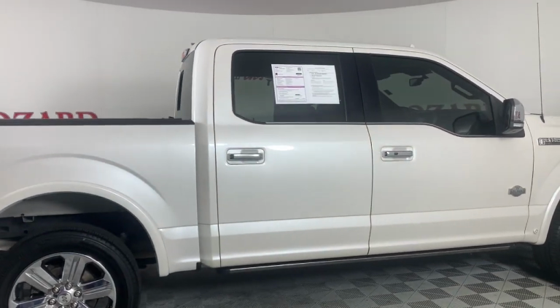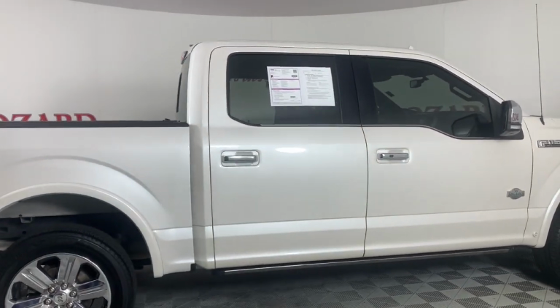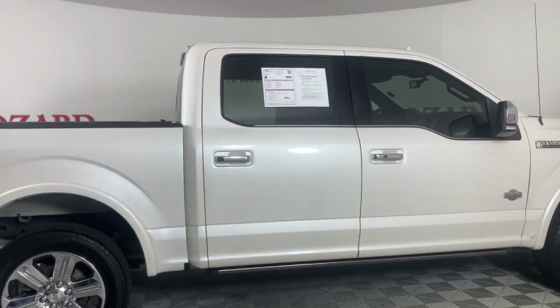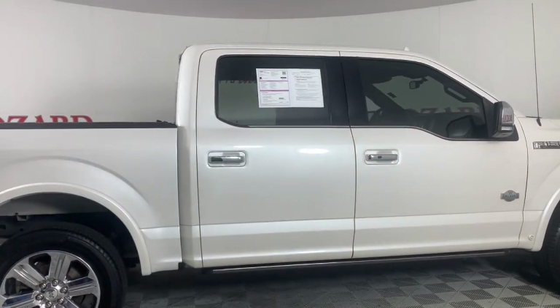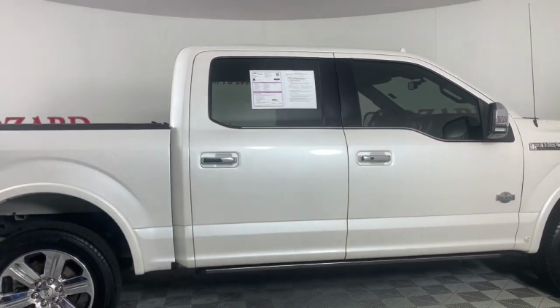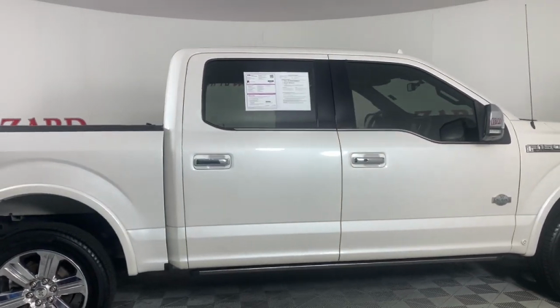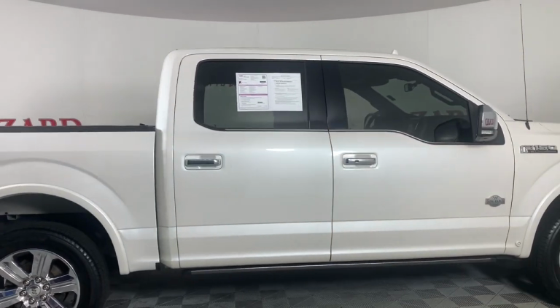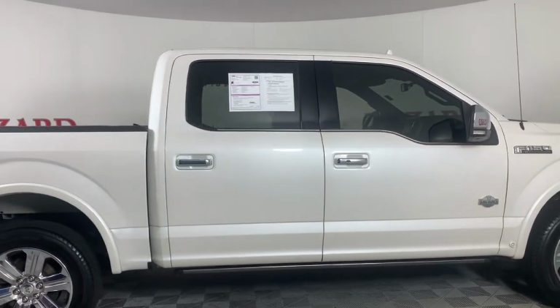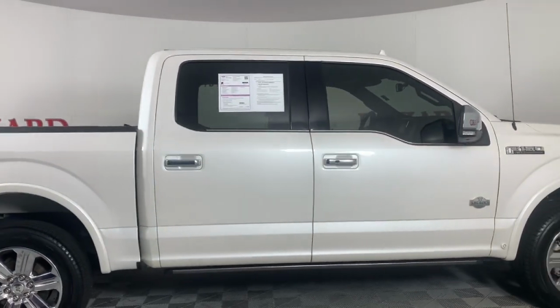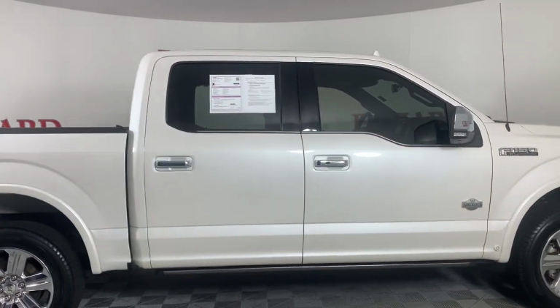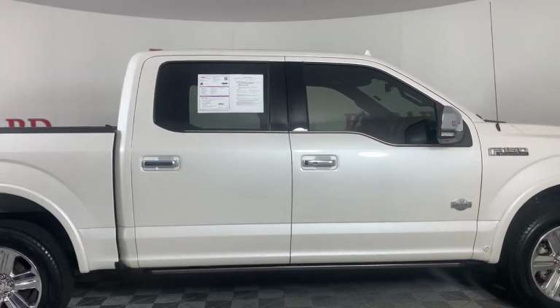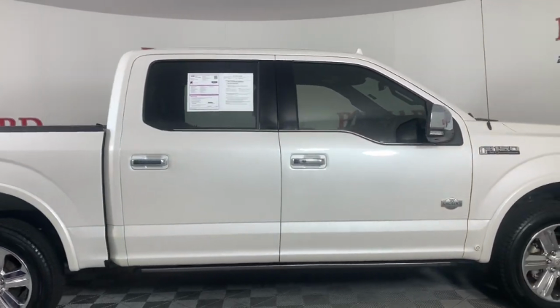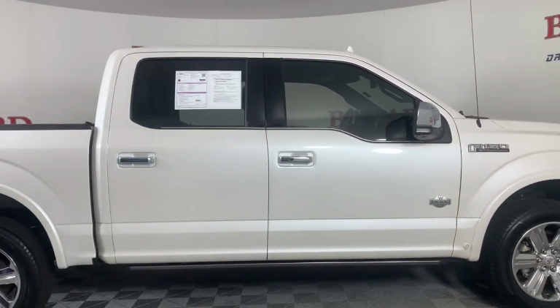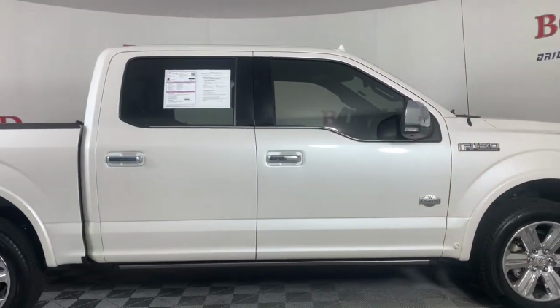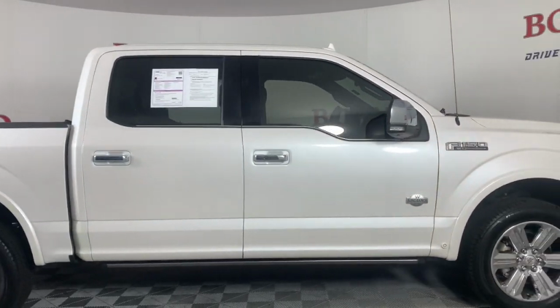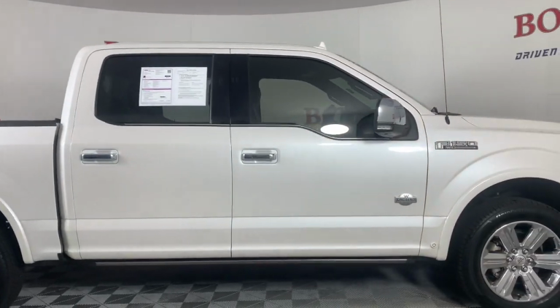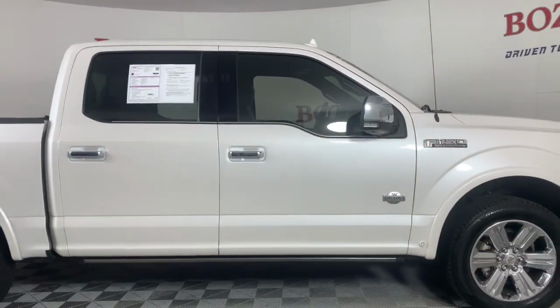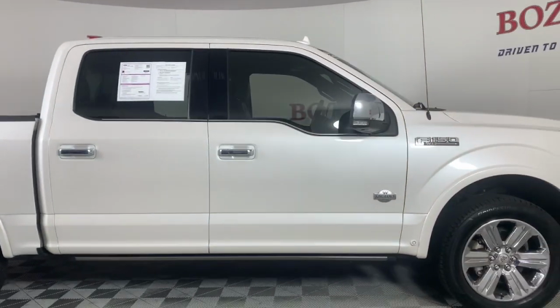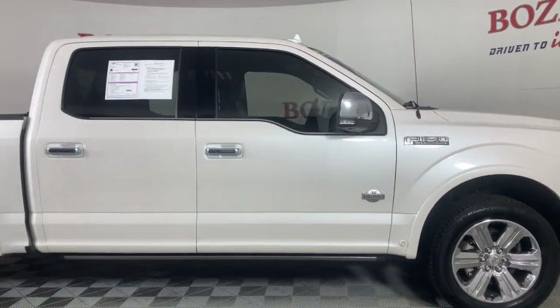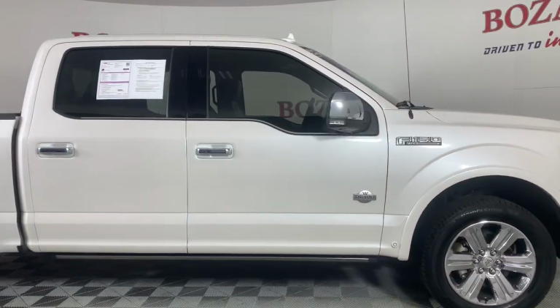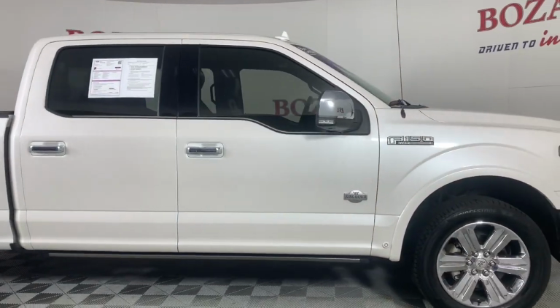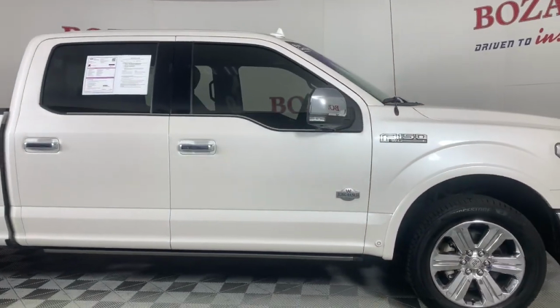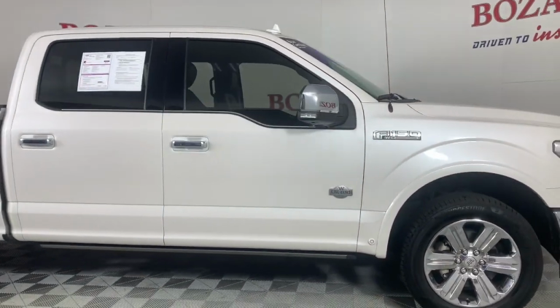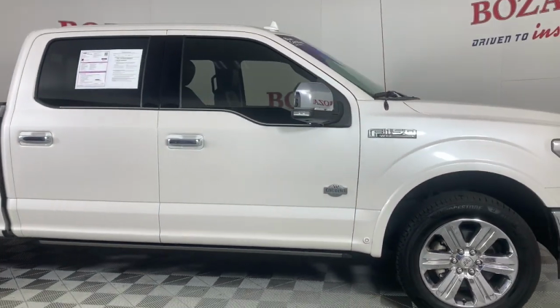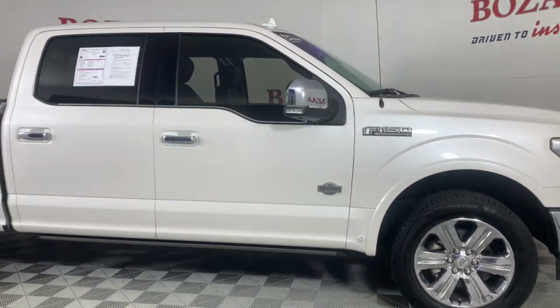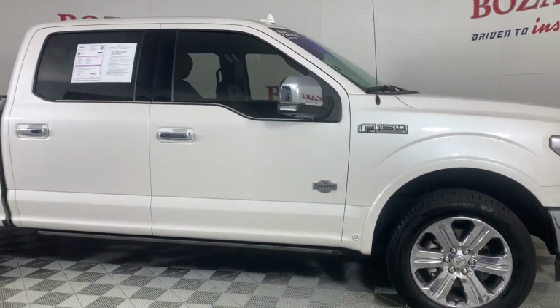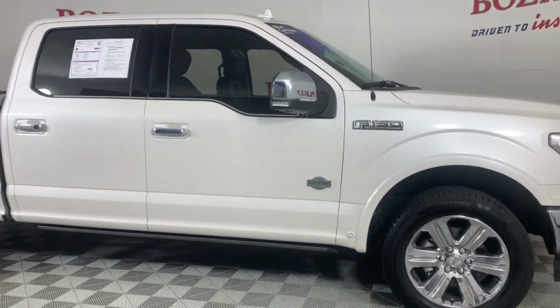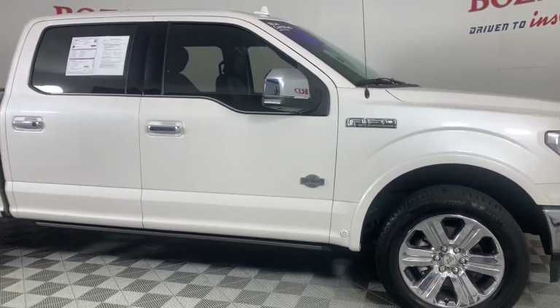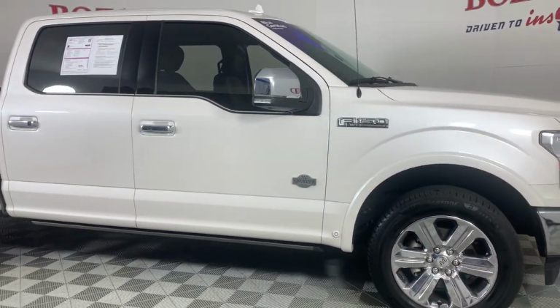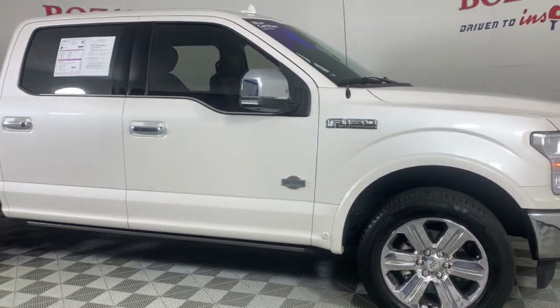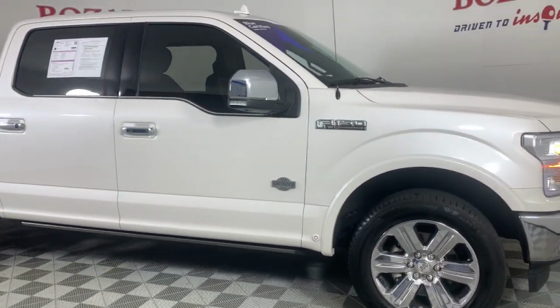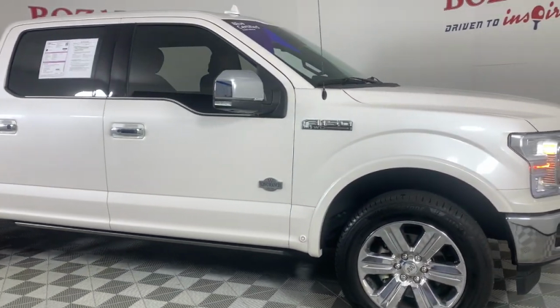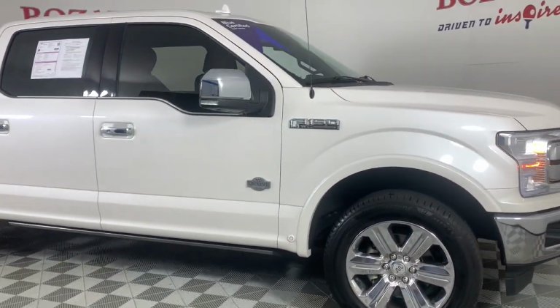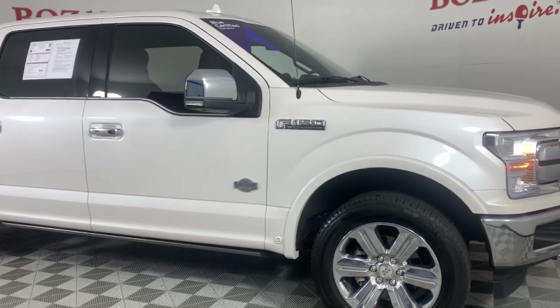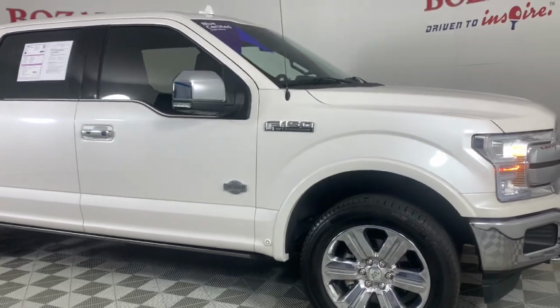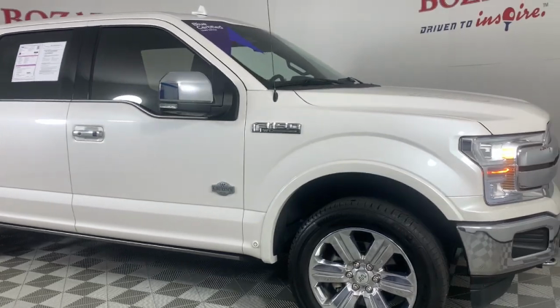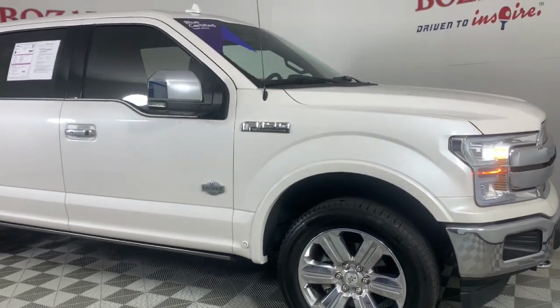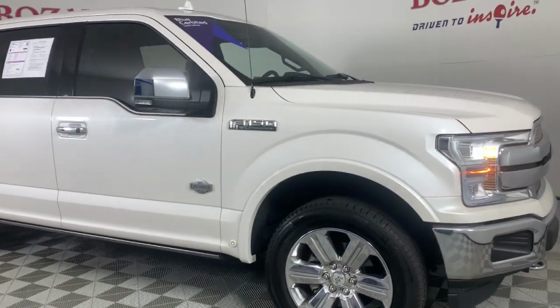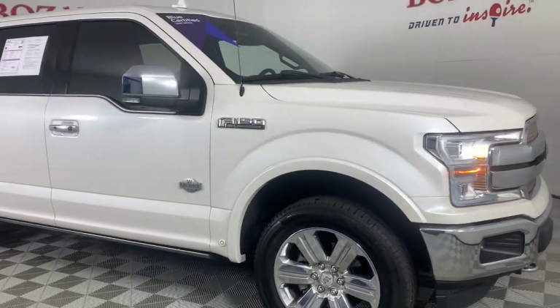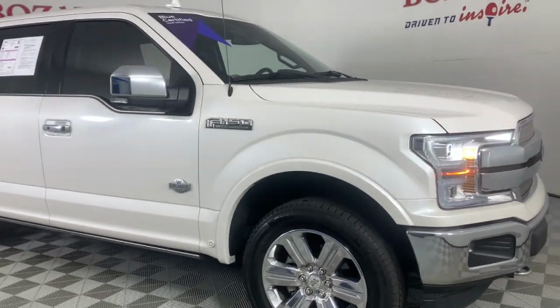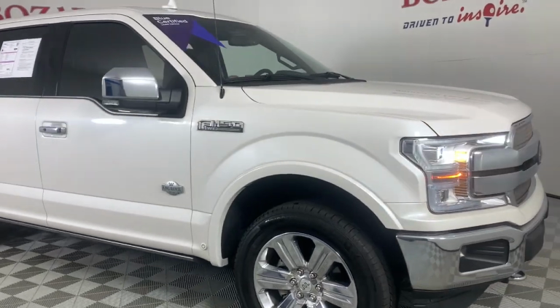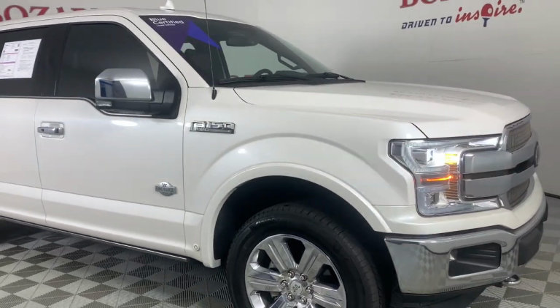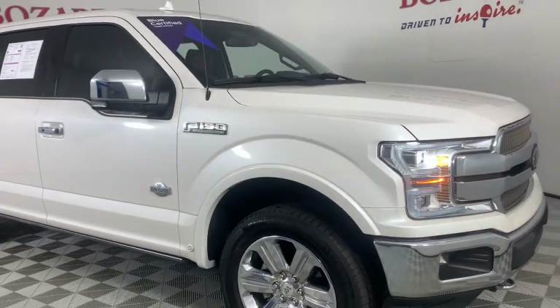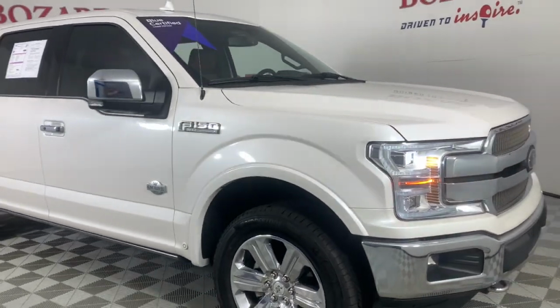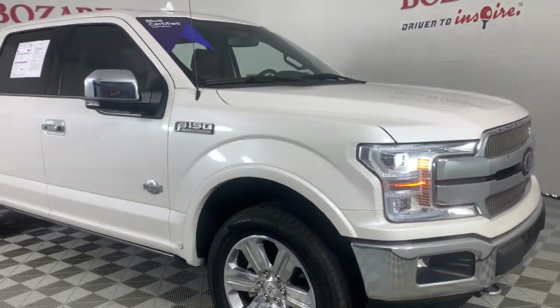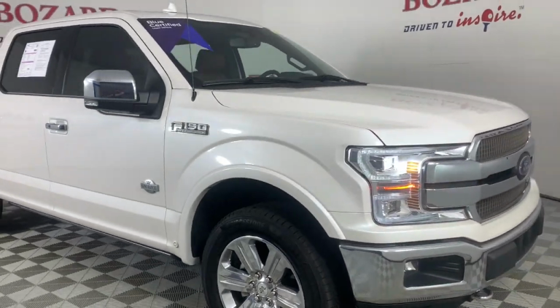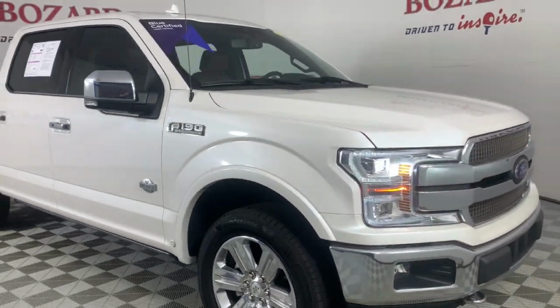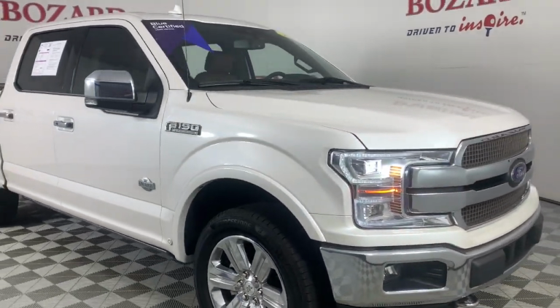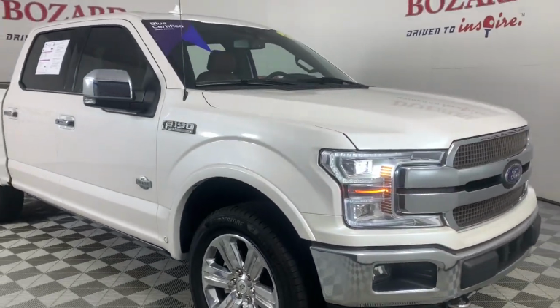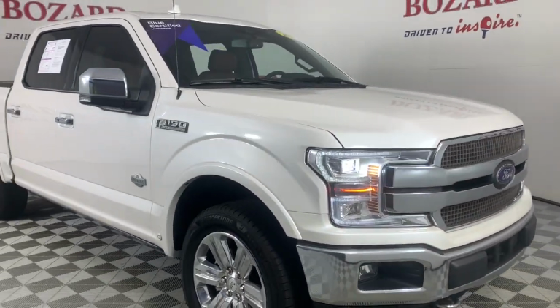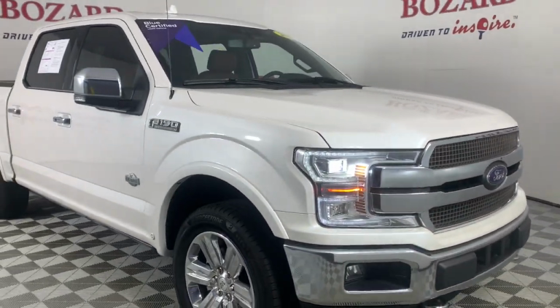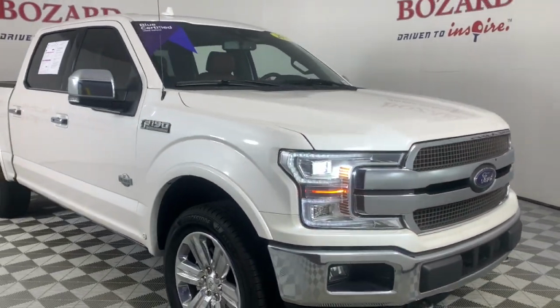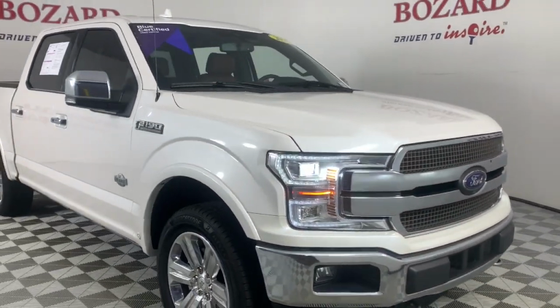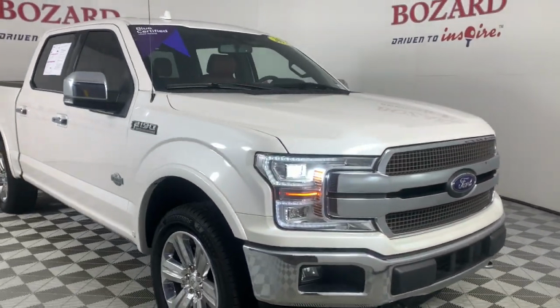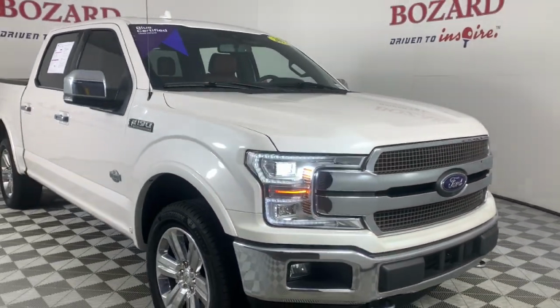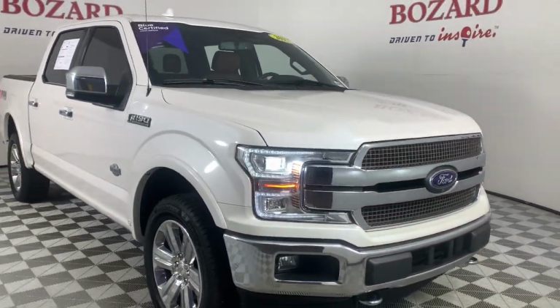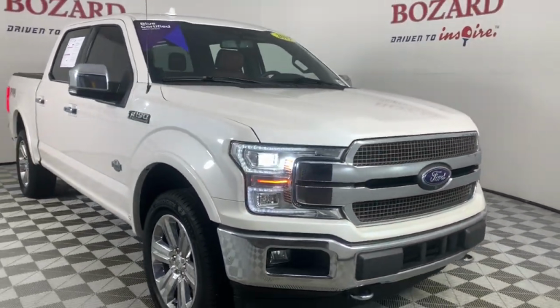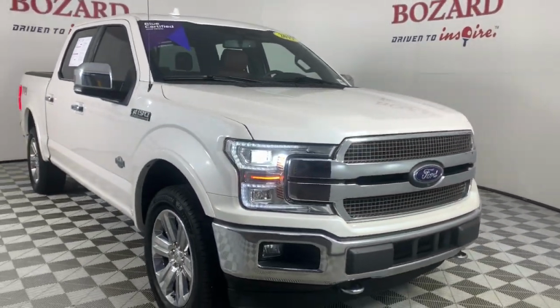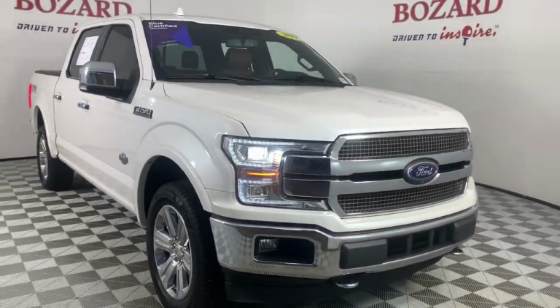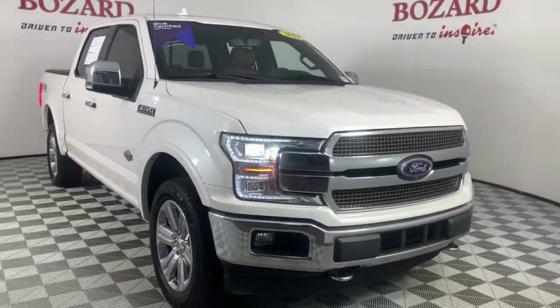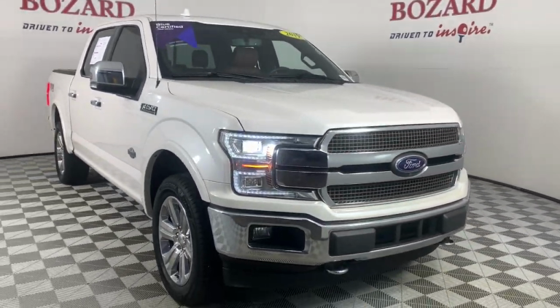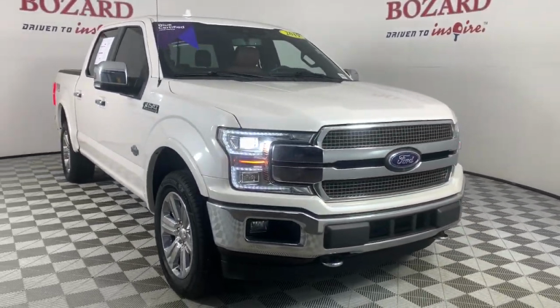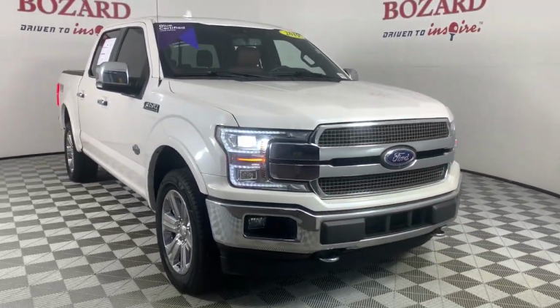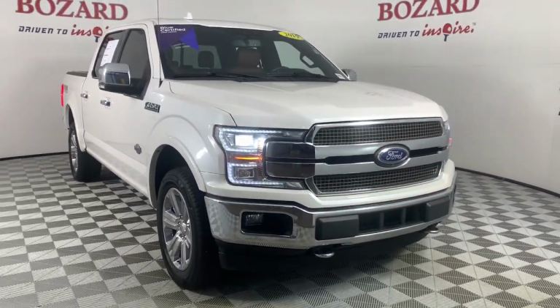This F-150 is the sweet spot at the intersection of strong and light. Take it out for a test drive and see for yourself.